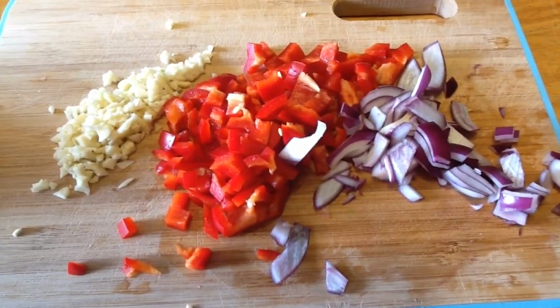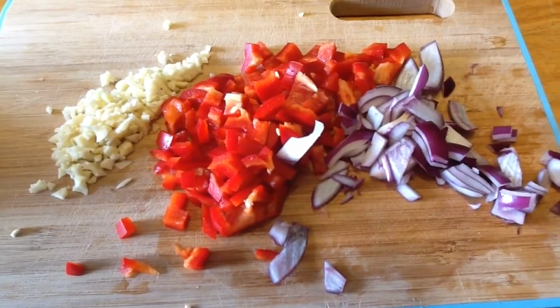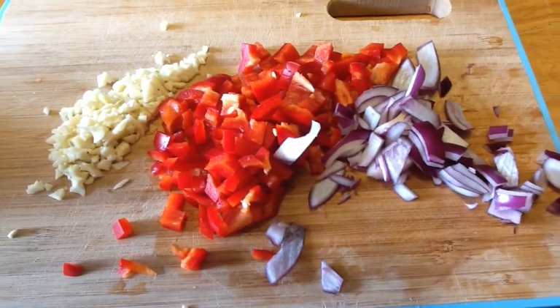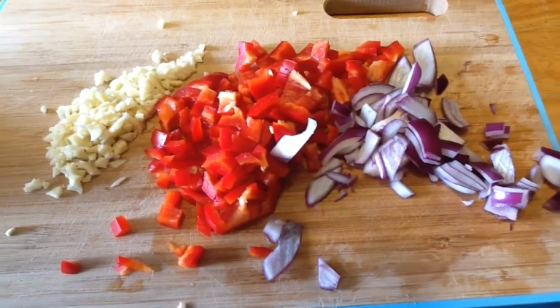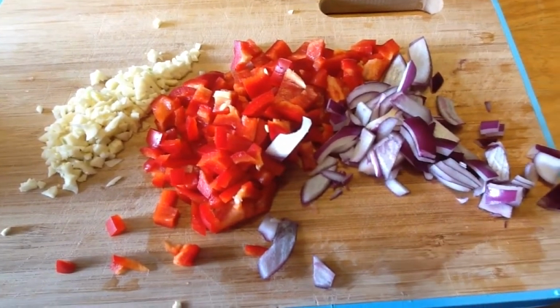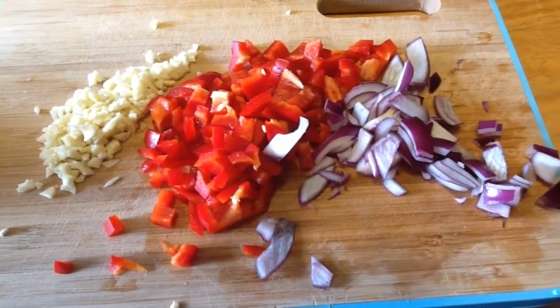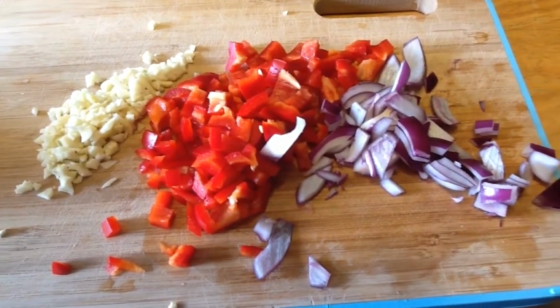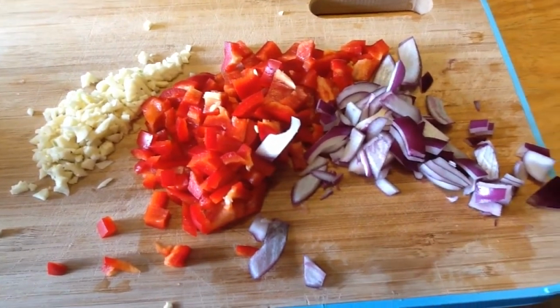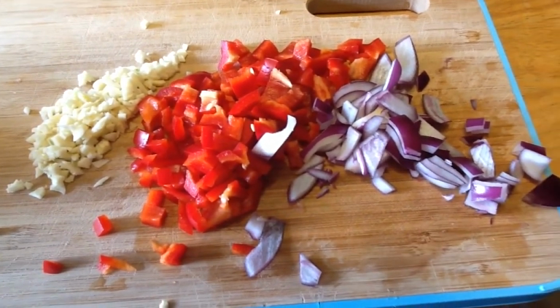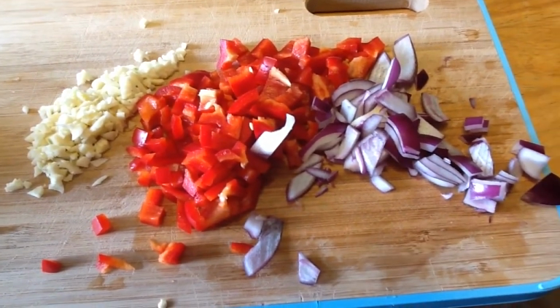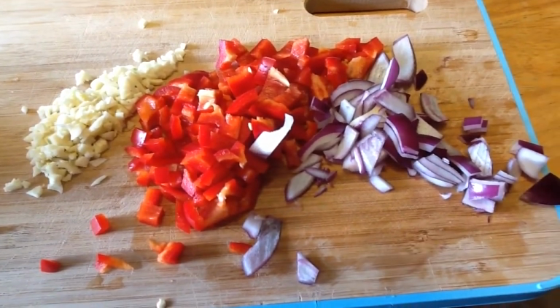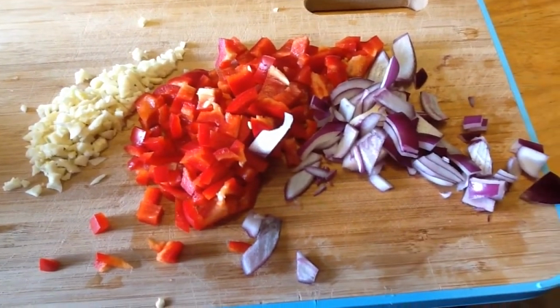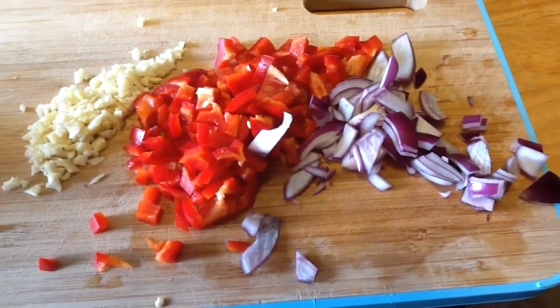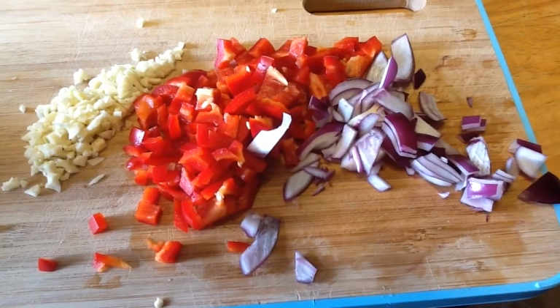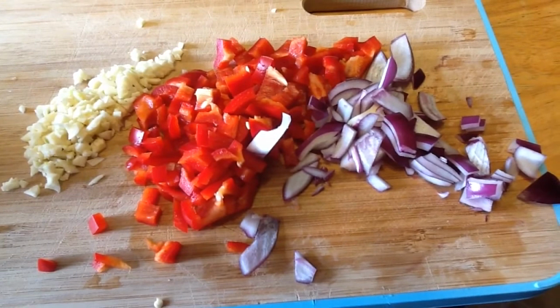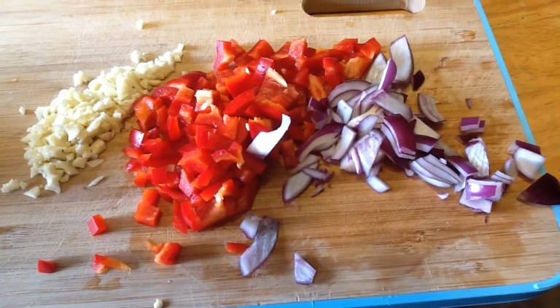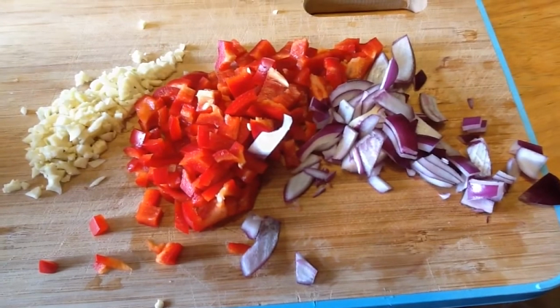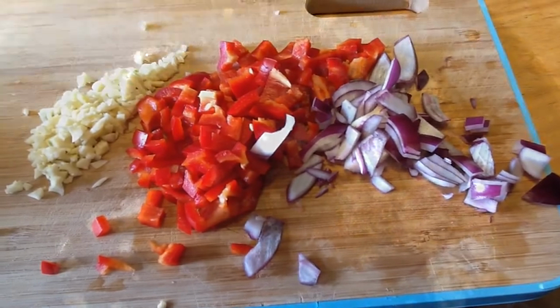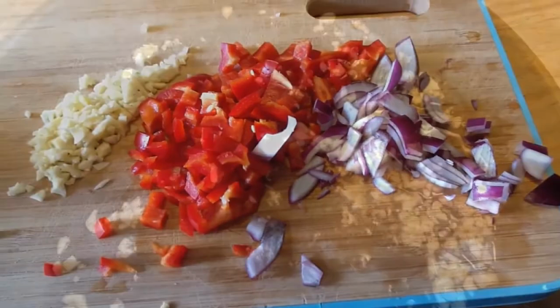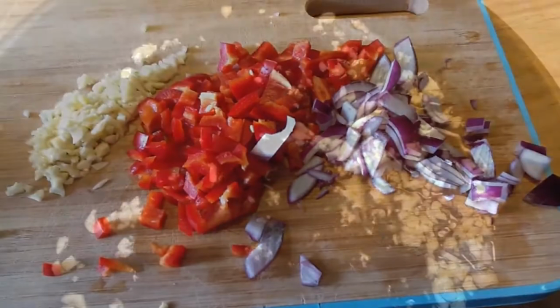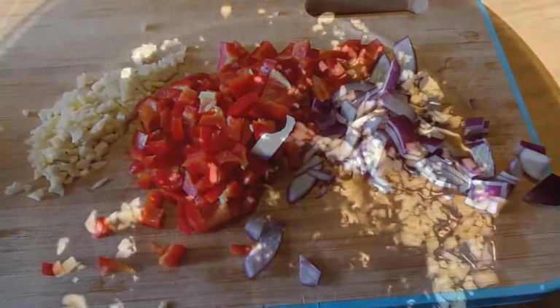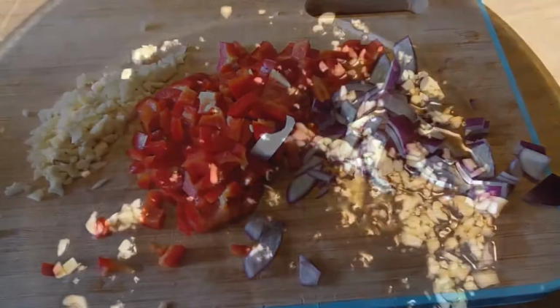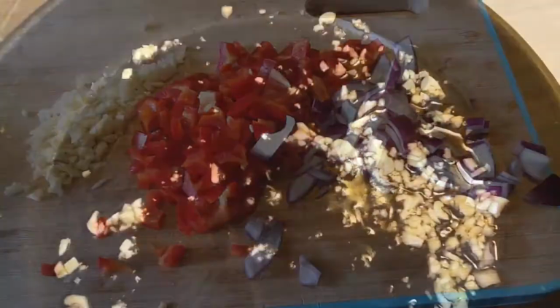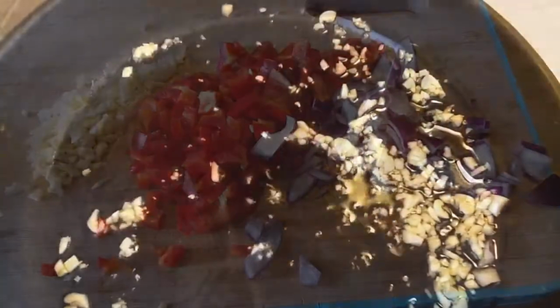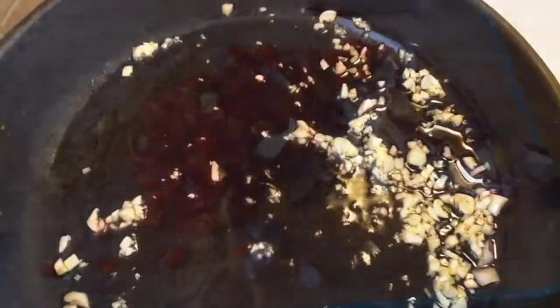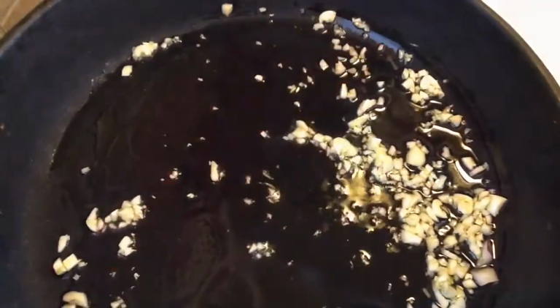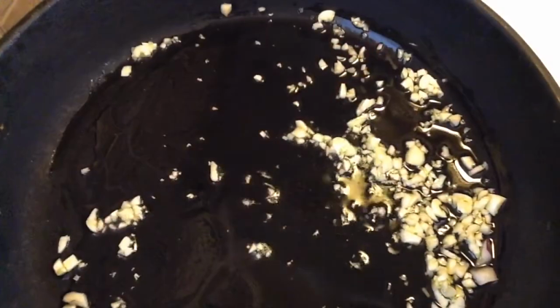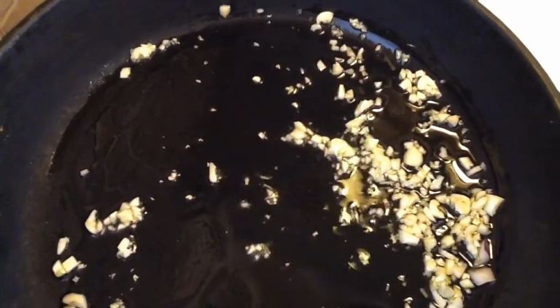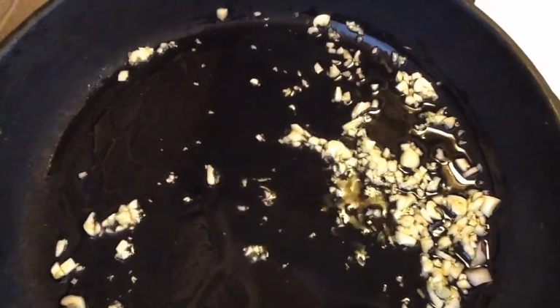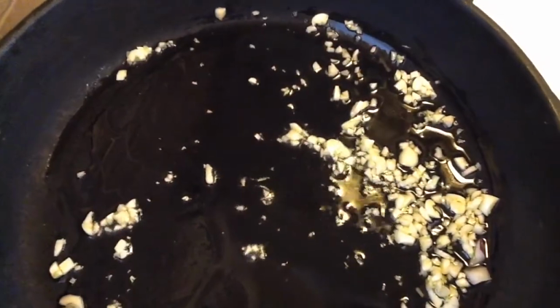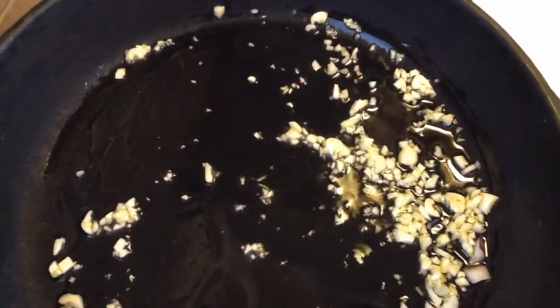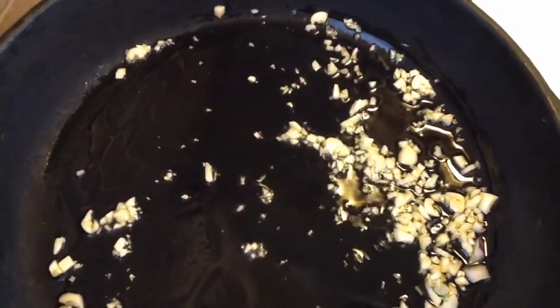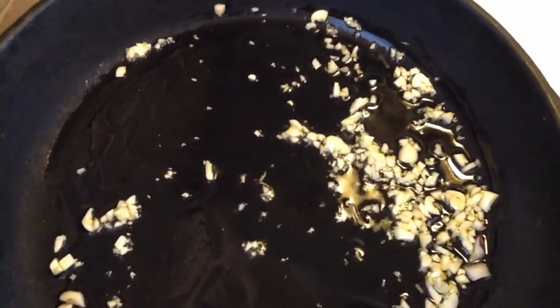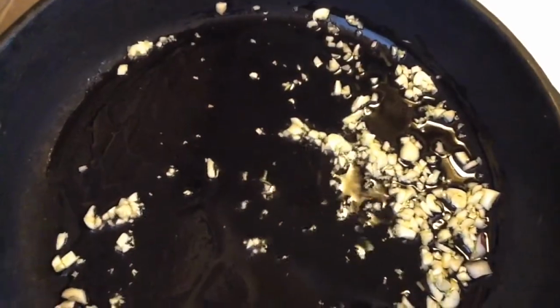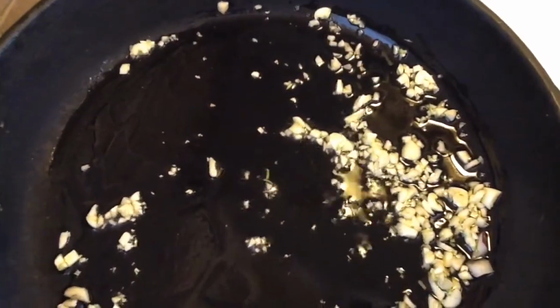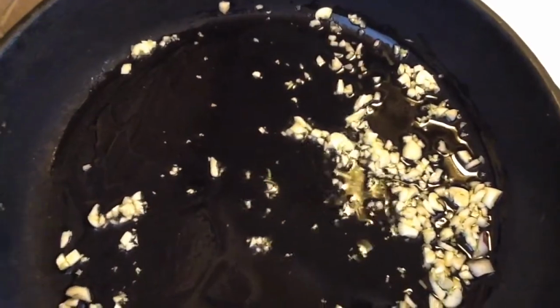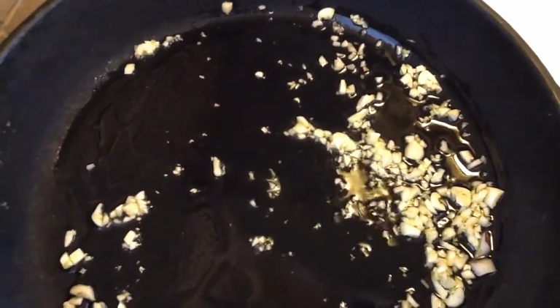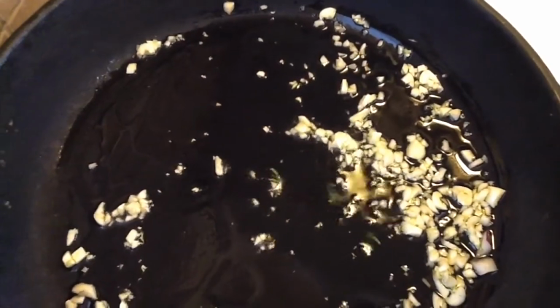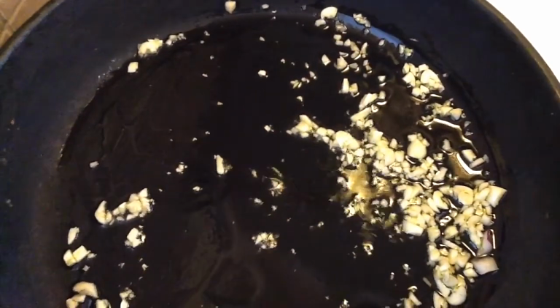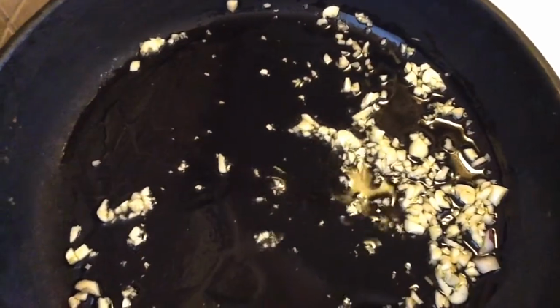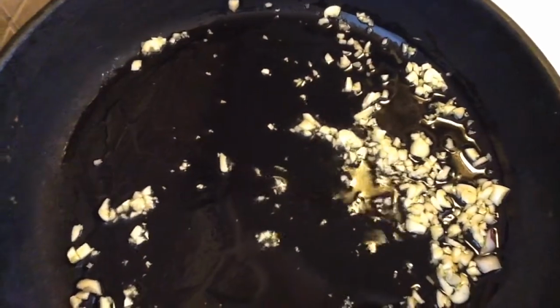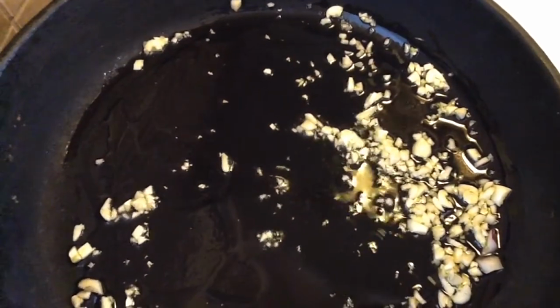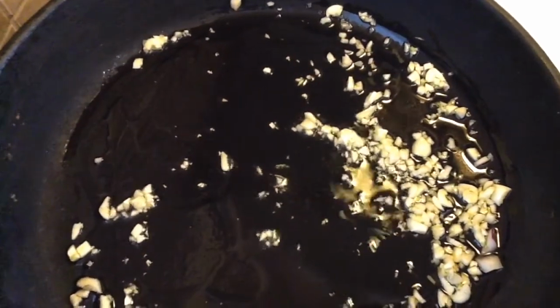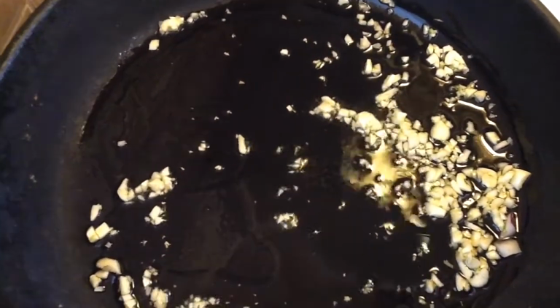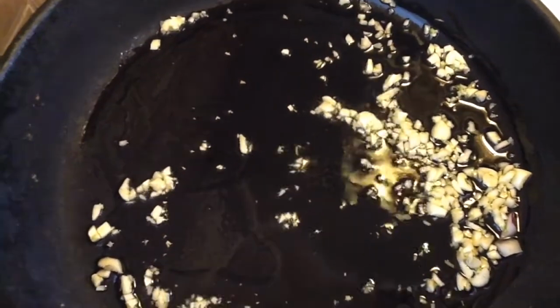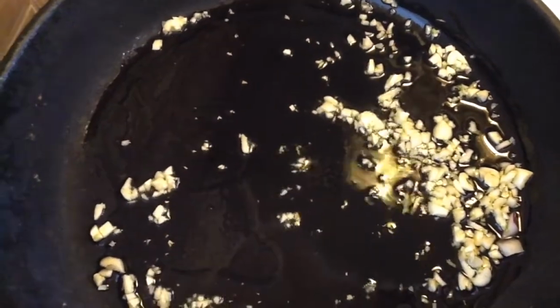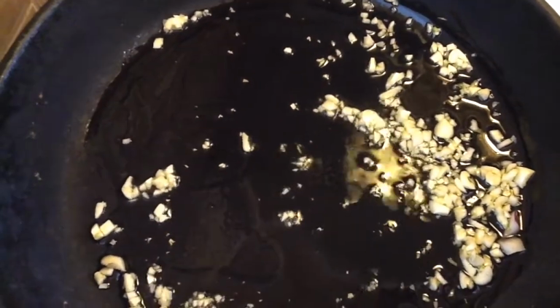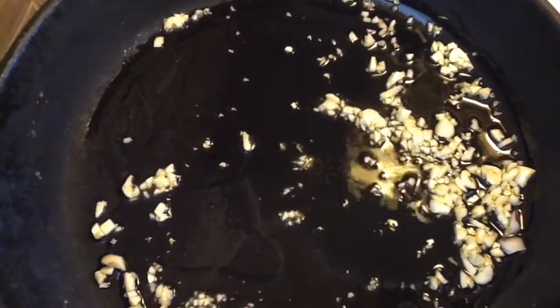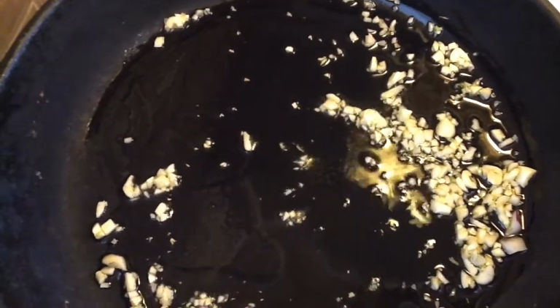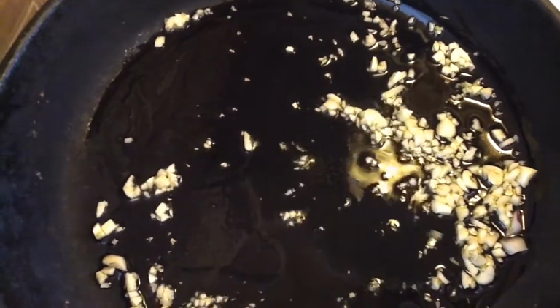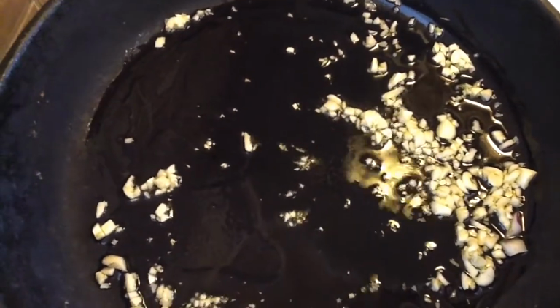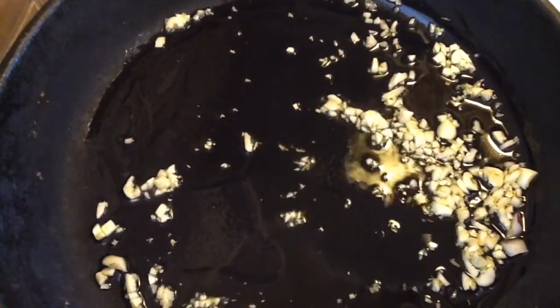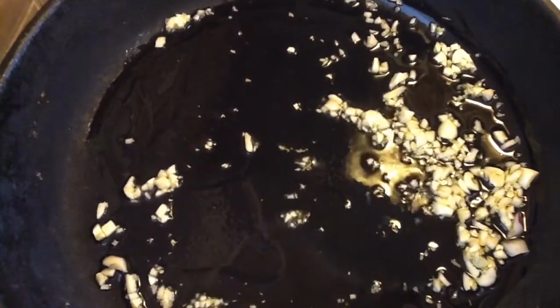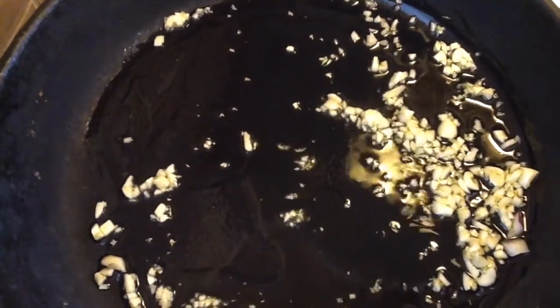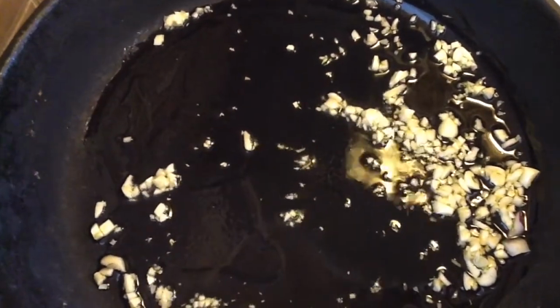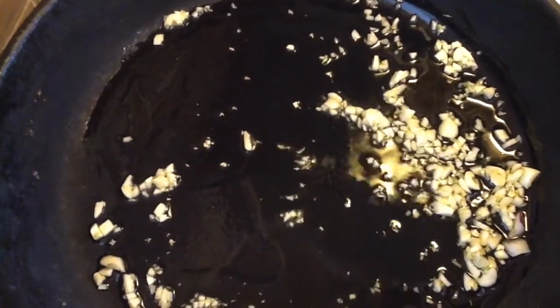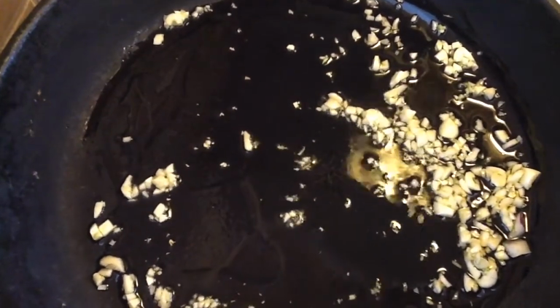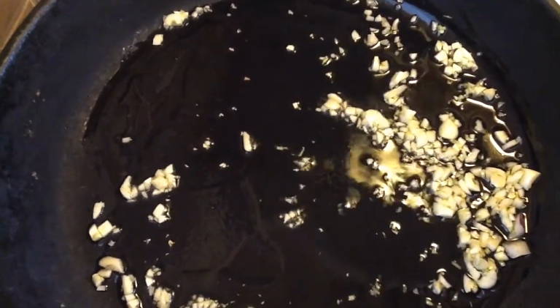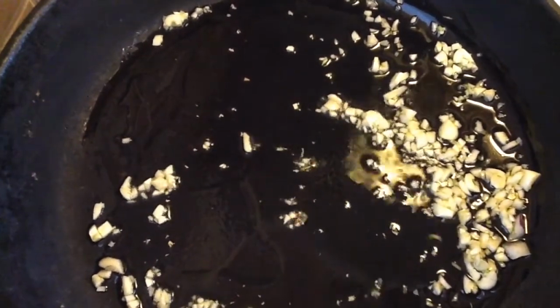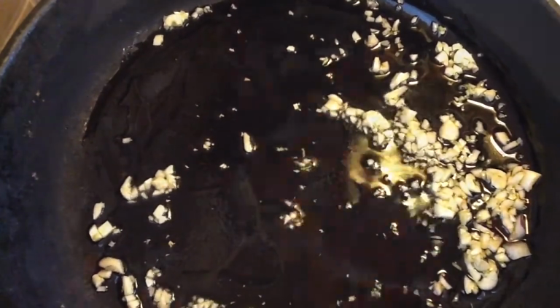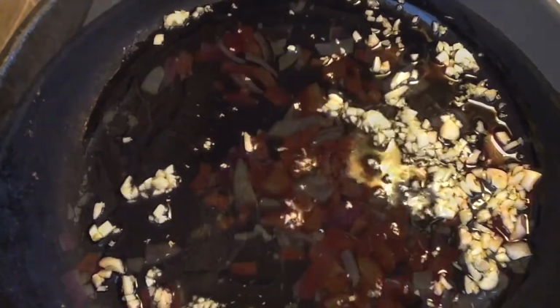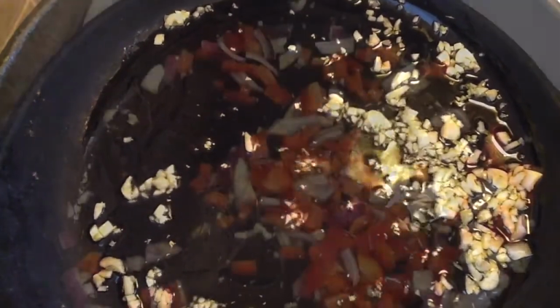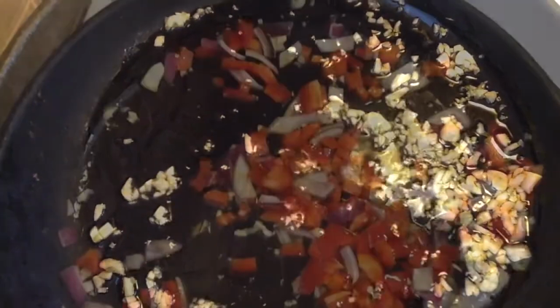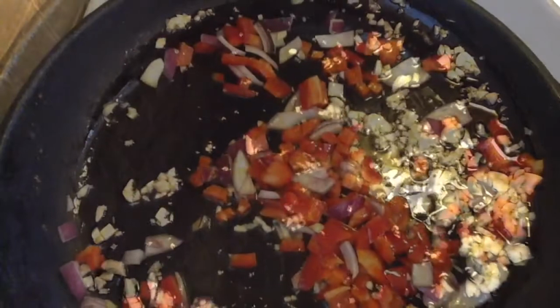So this is what I'm going to add to my skillet now. First I added my garlic in, and now I'm going to add the bell pepper and onion.